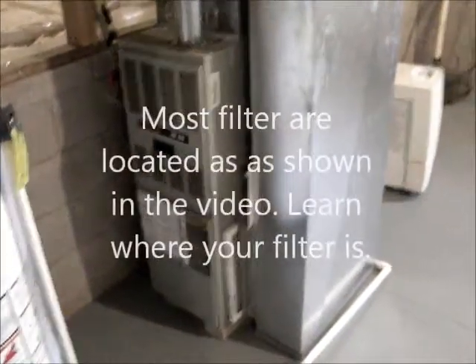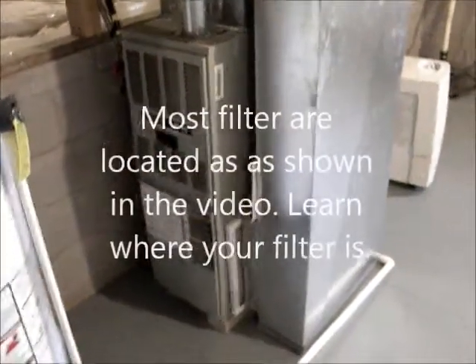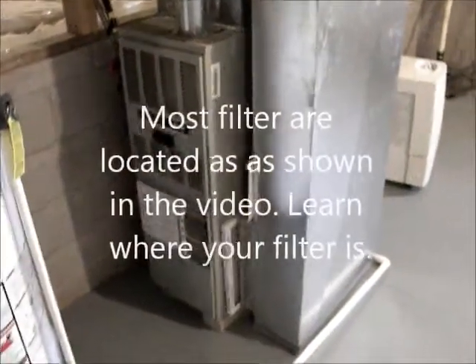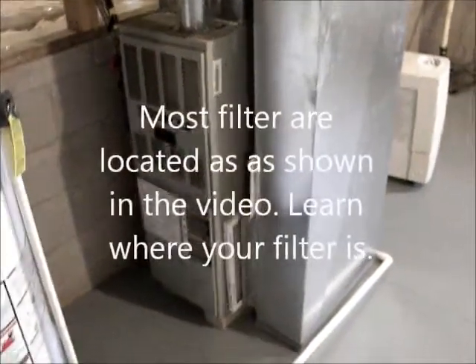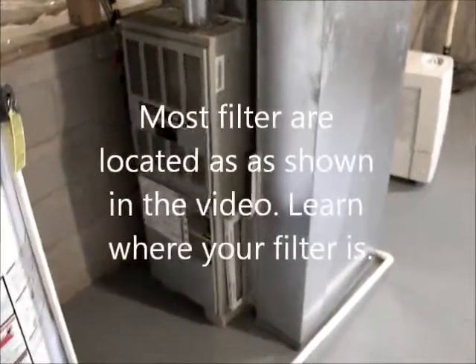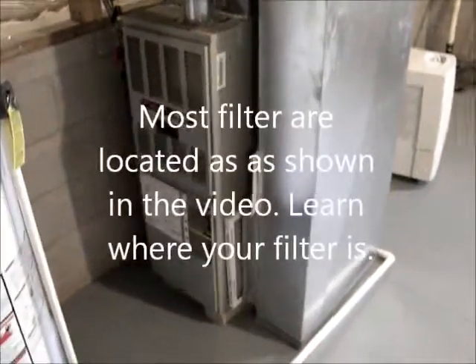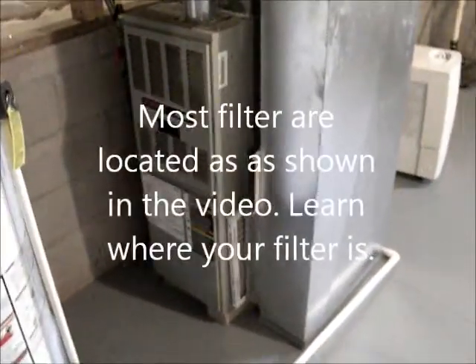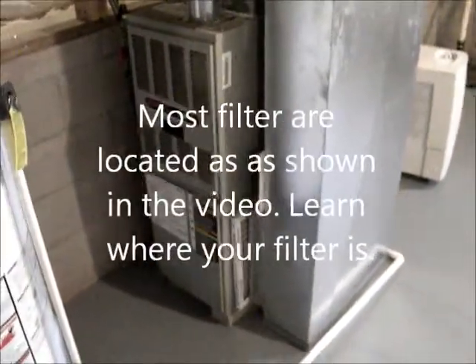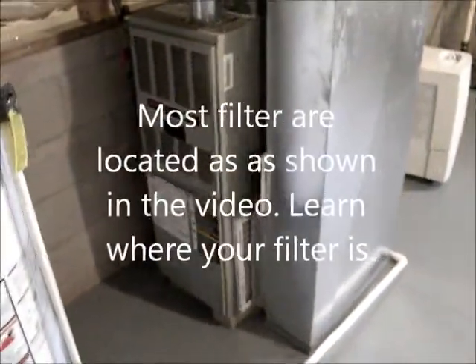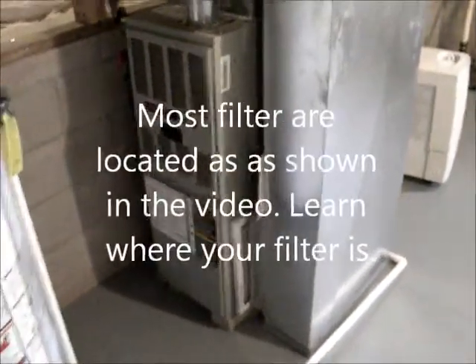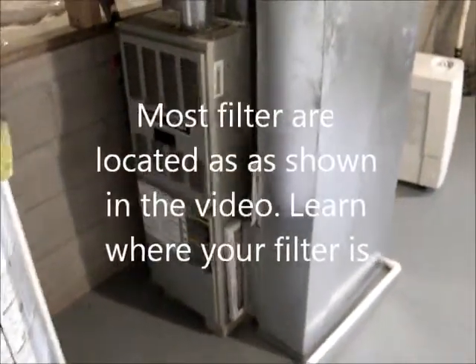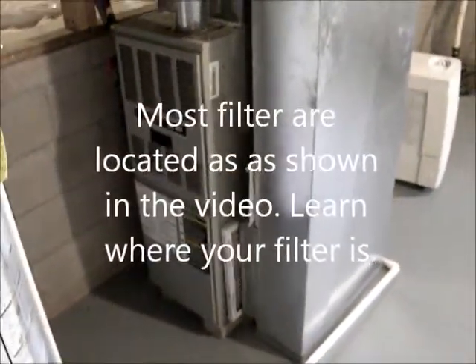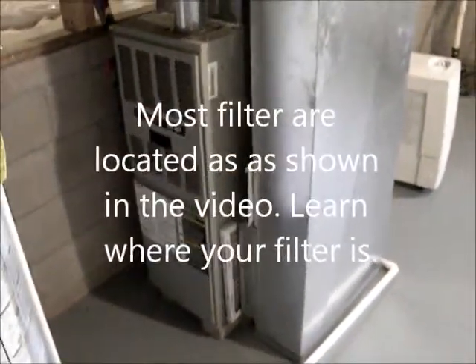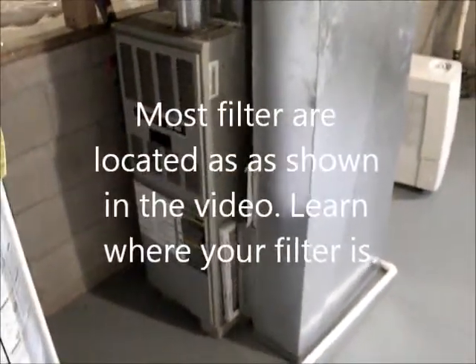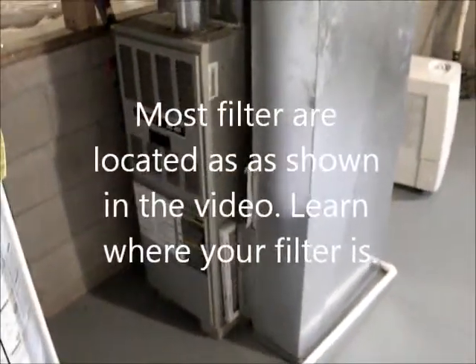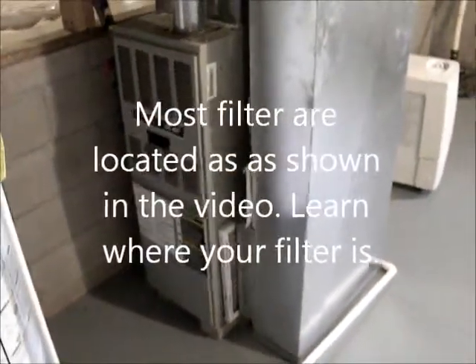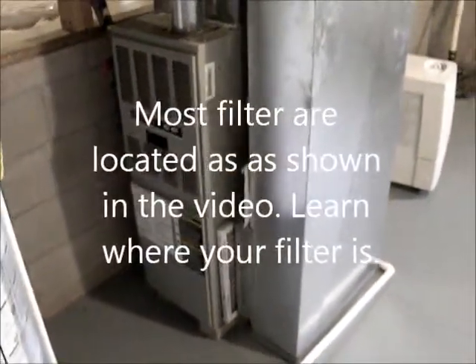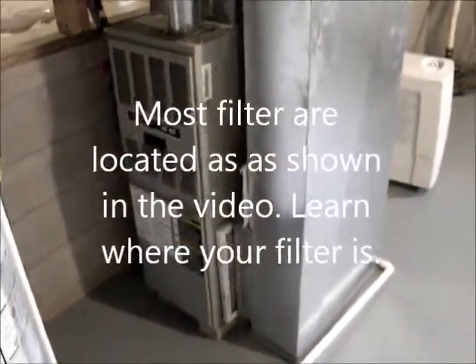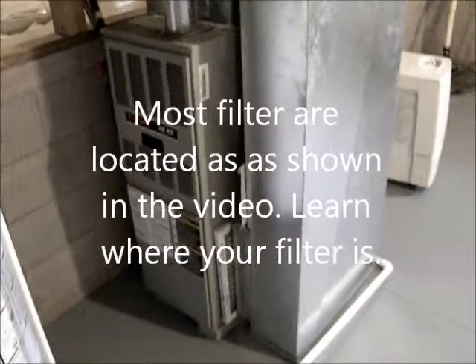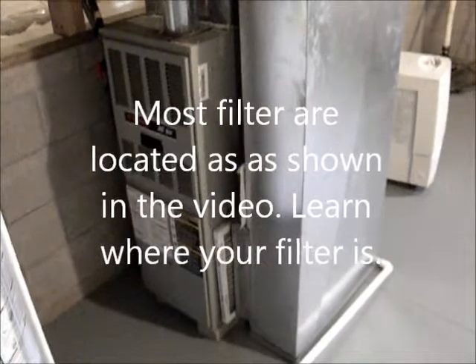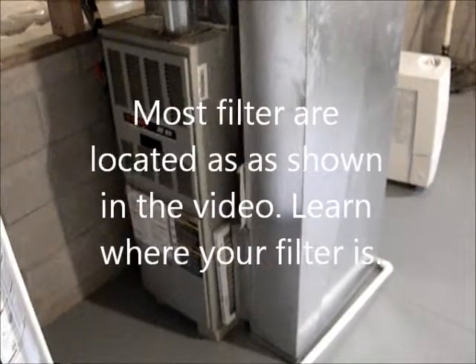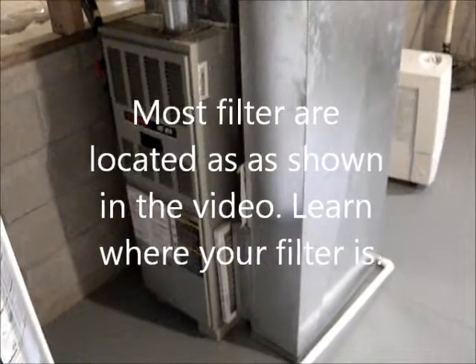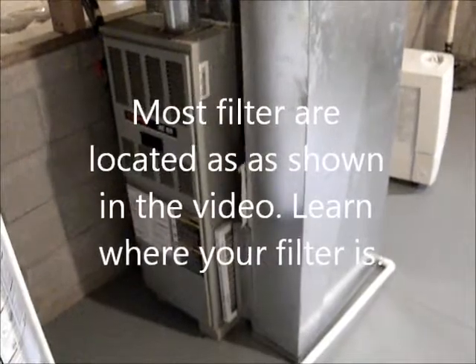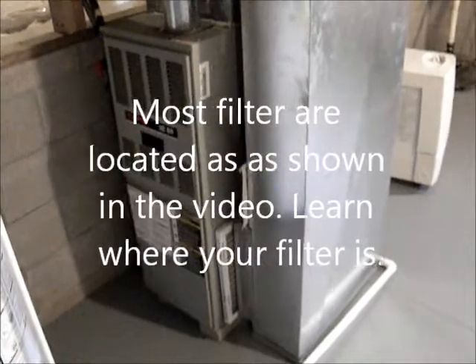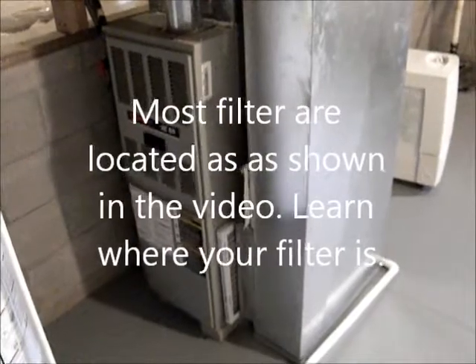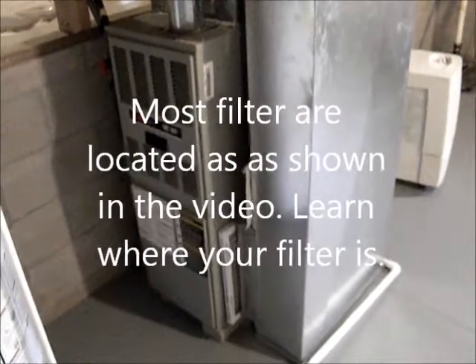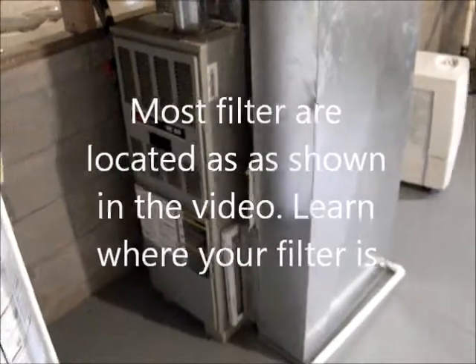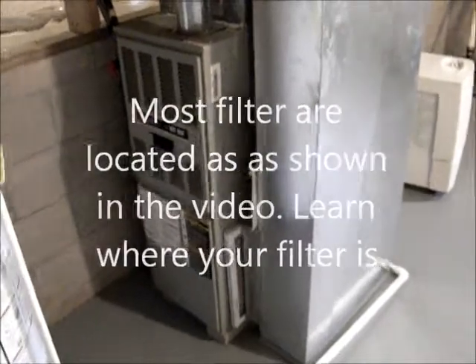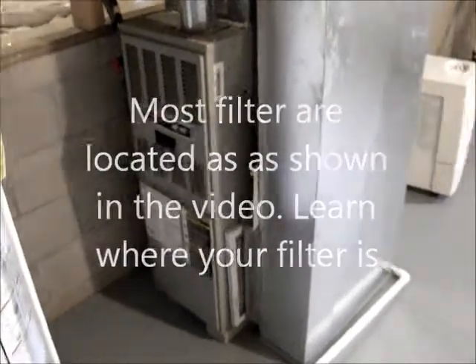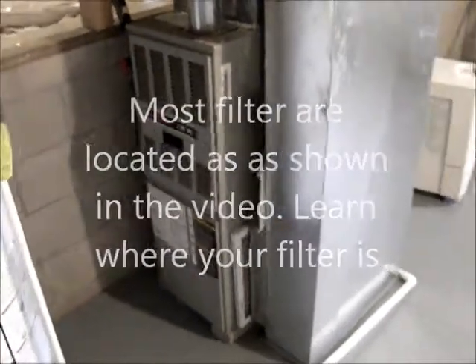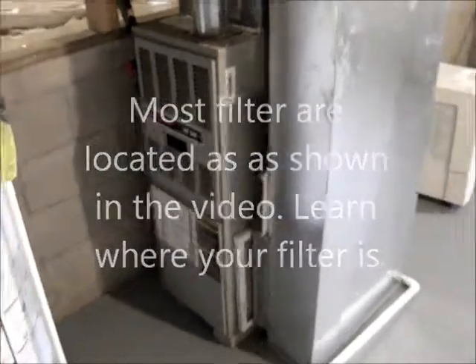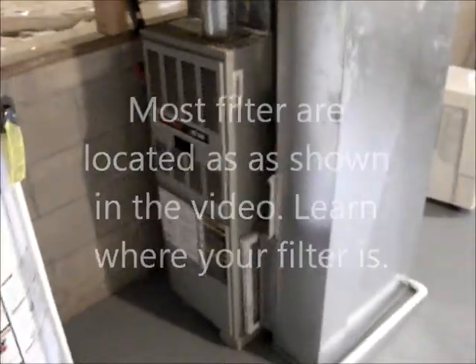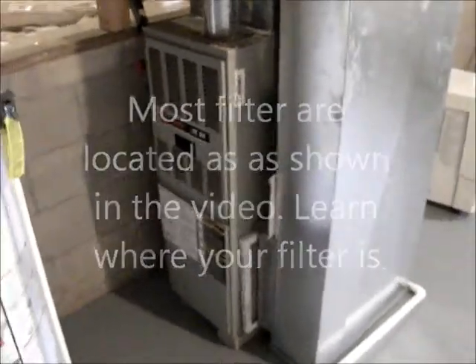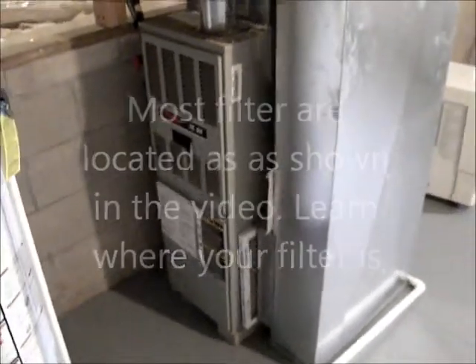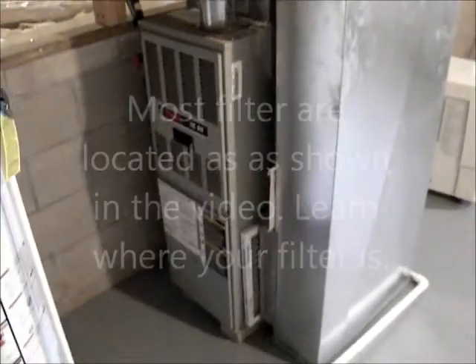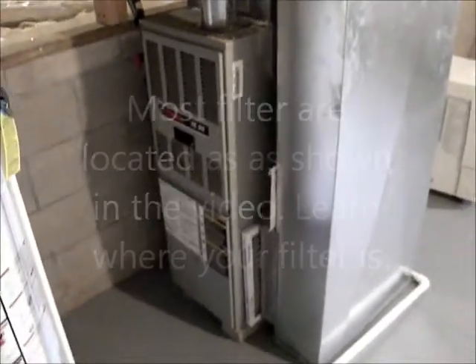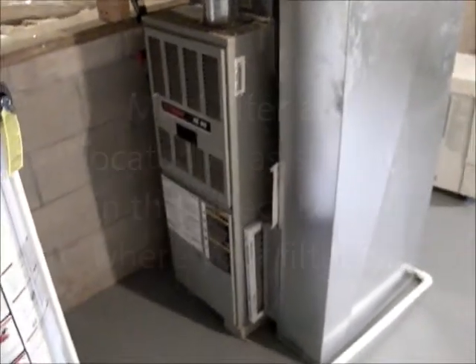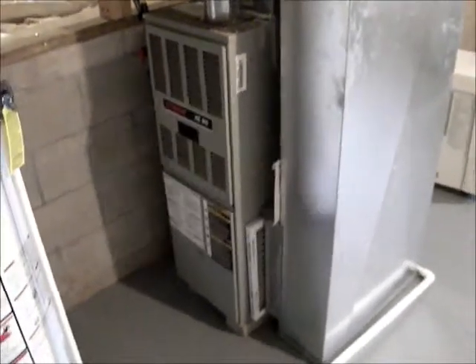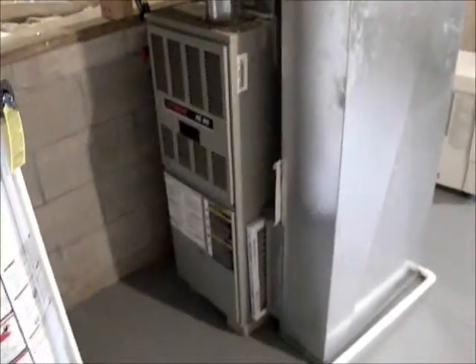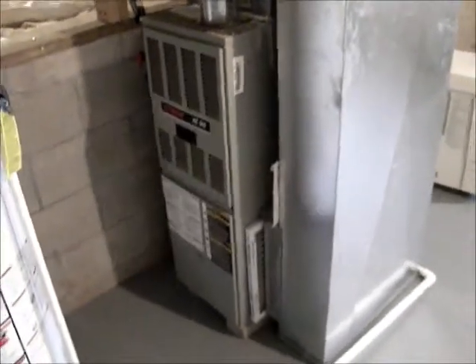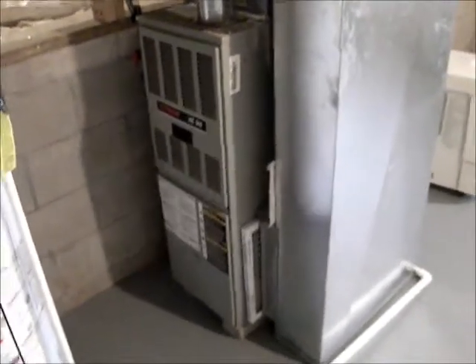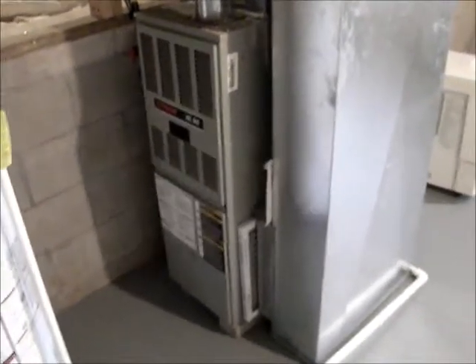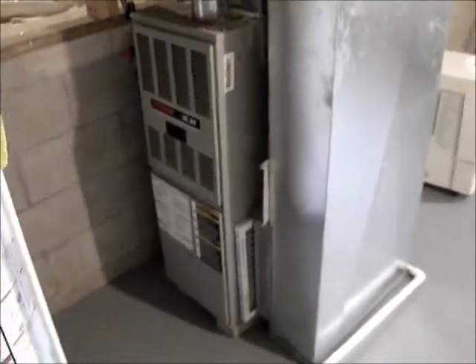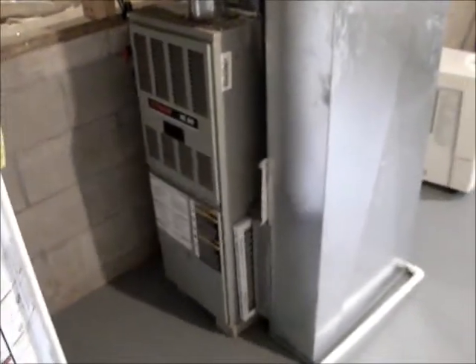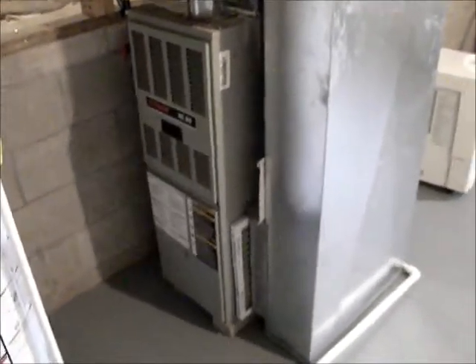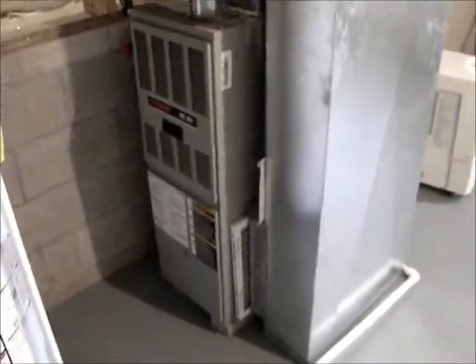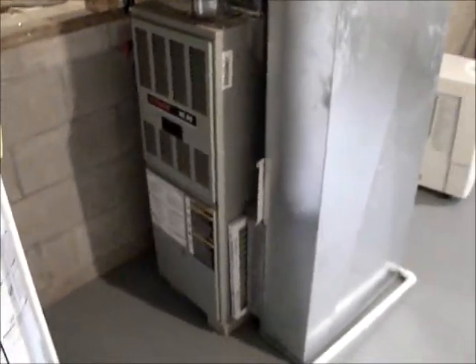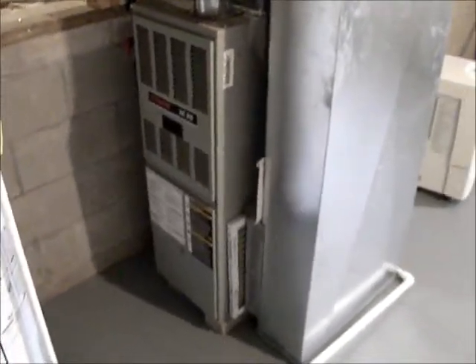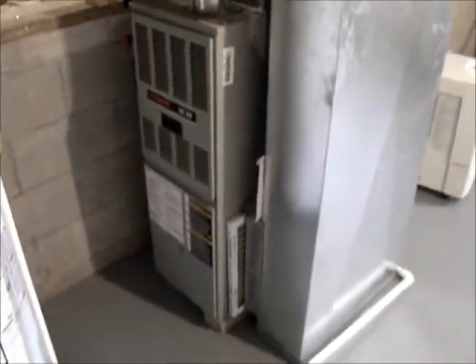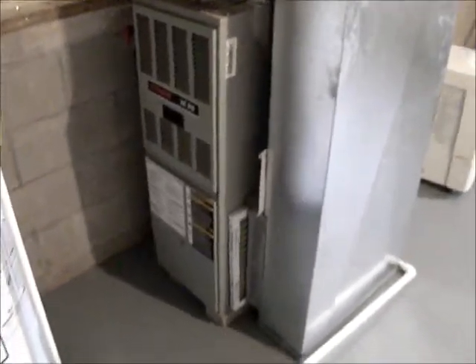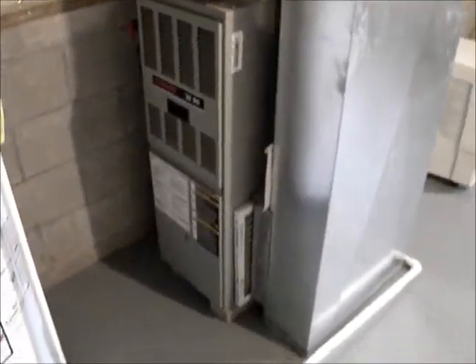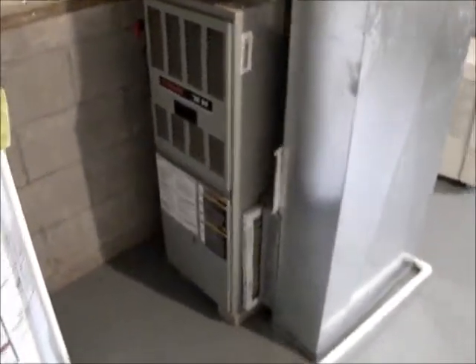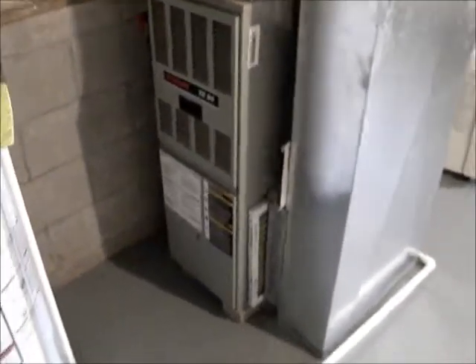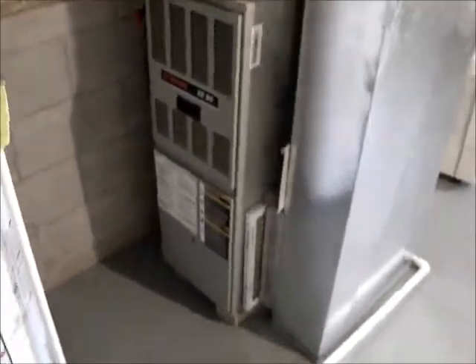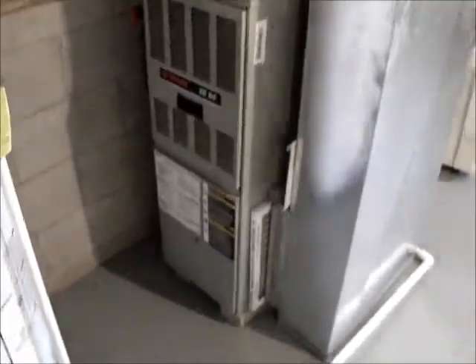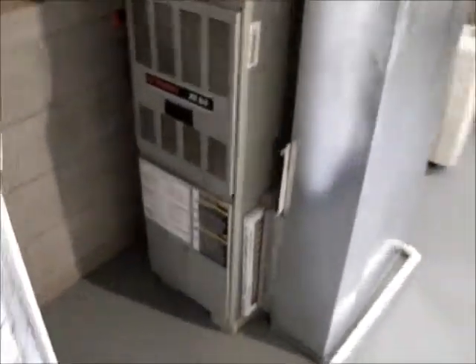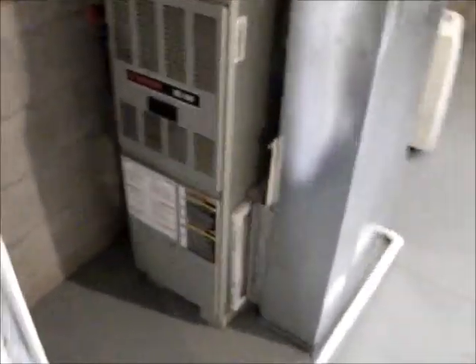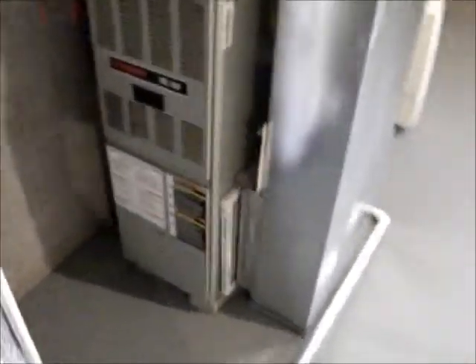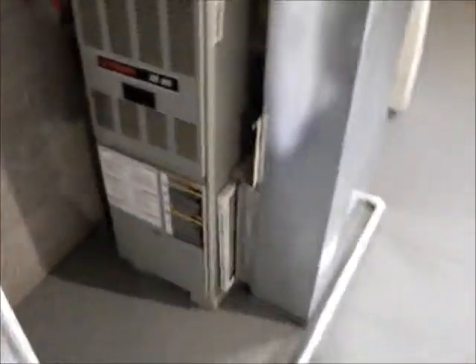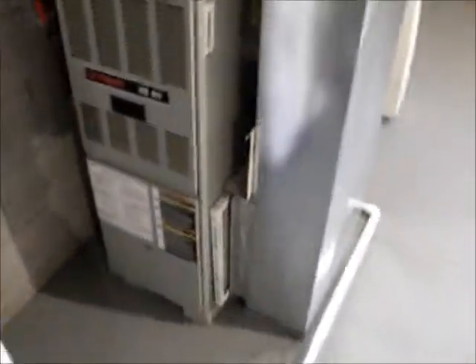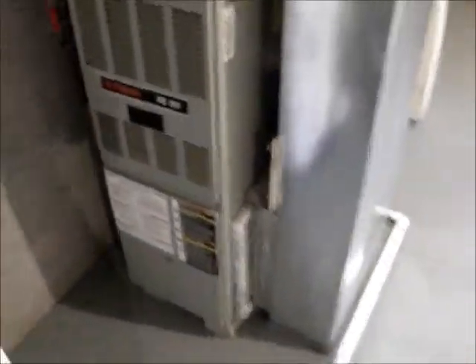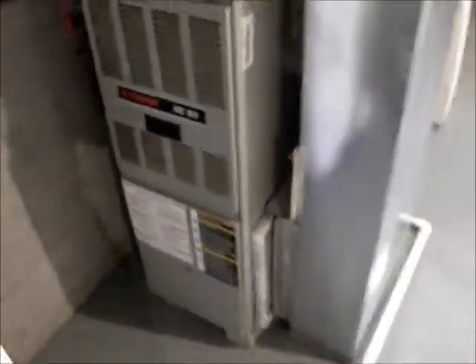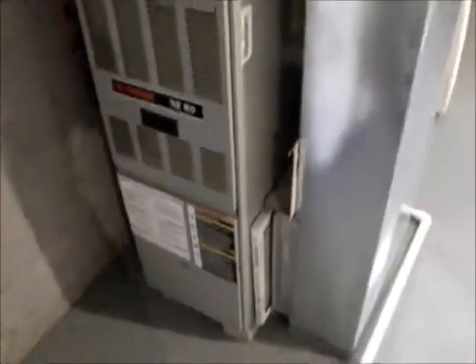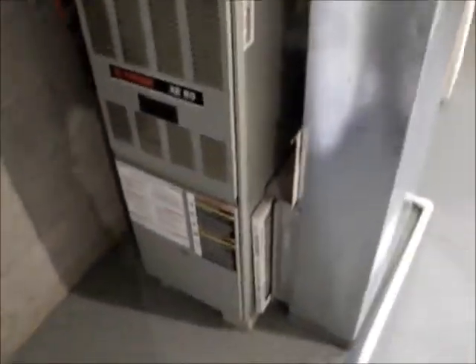Hi, this is Jim Troth, Habitation Investigation, Home Inspections in Ohio.com. Here's a little home maintenance video for you.